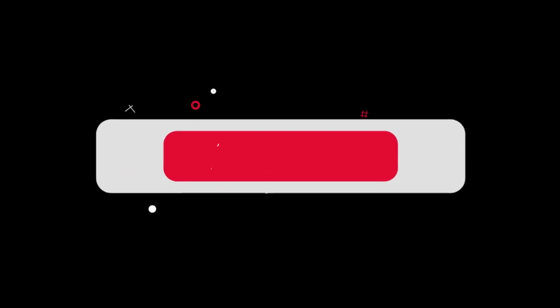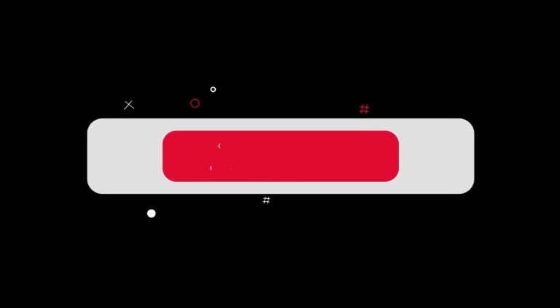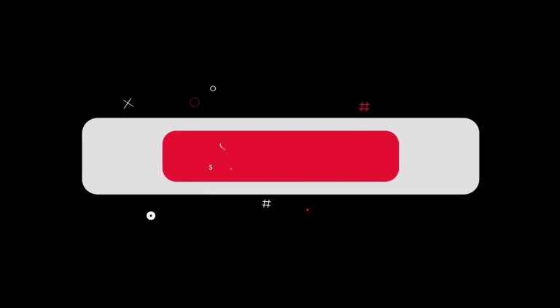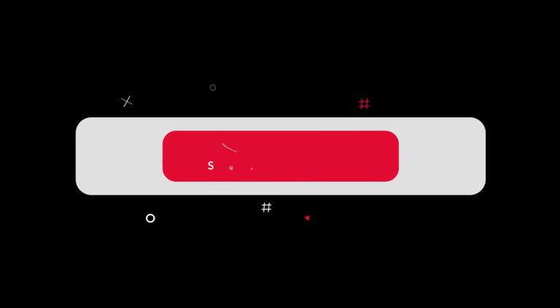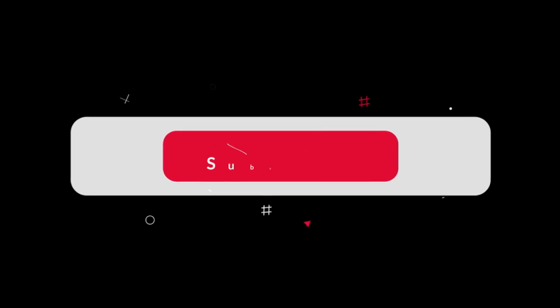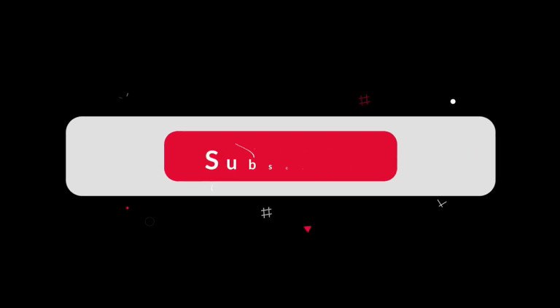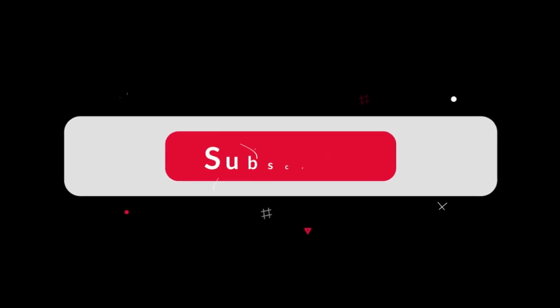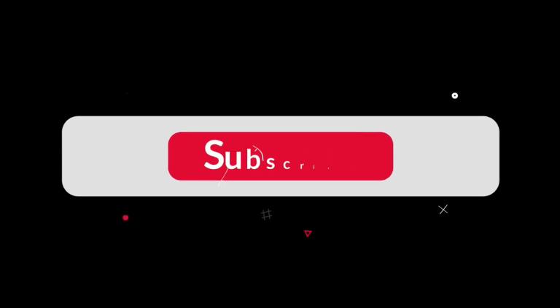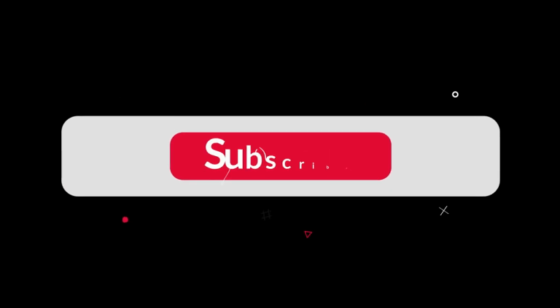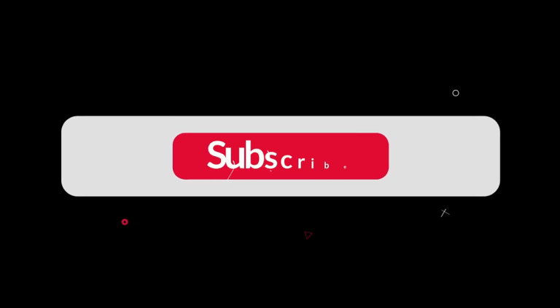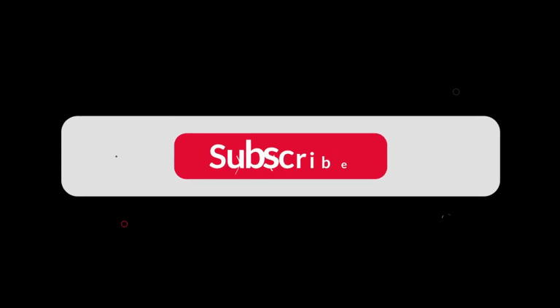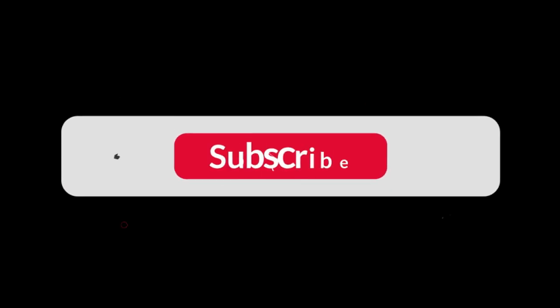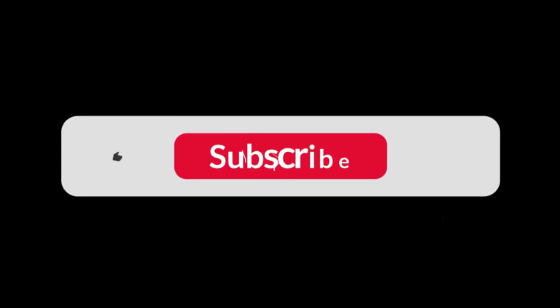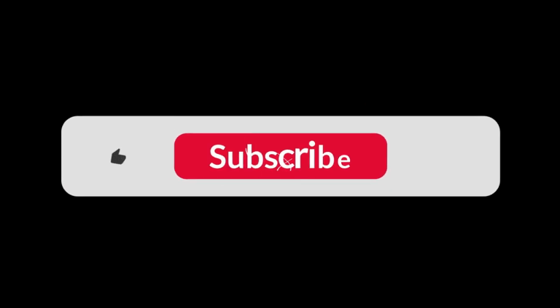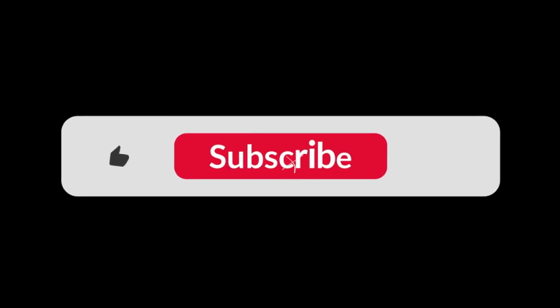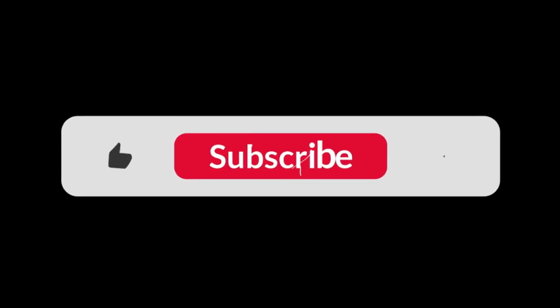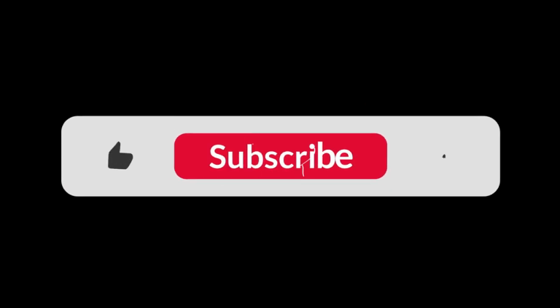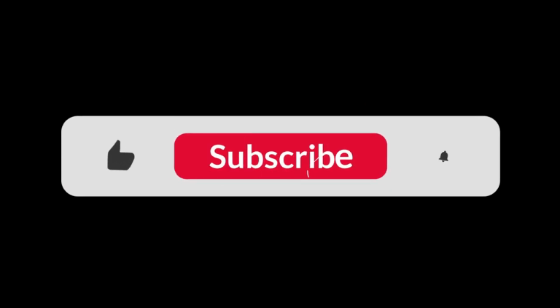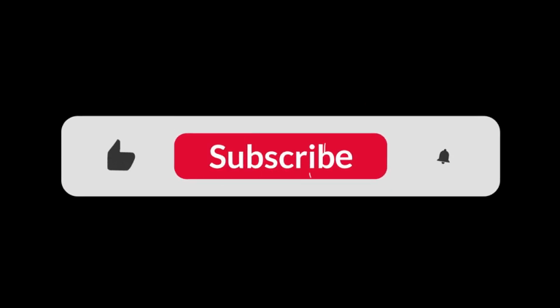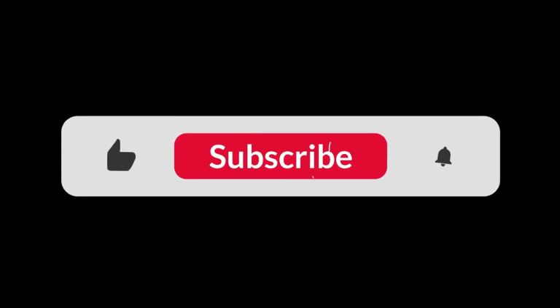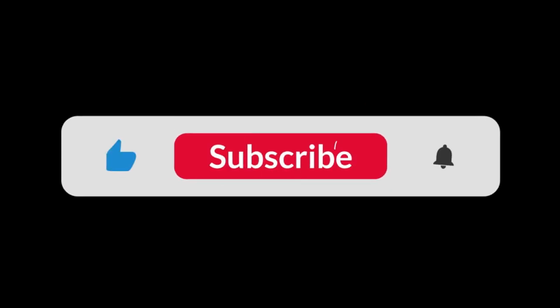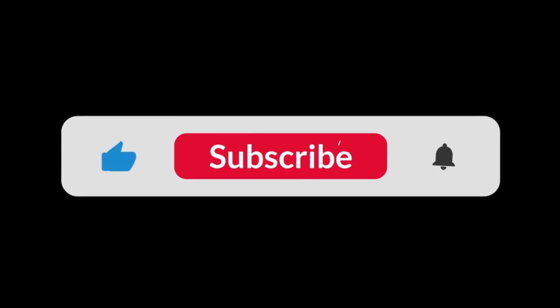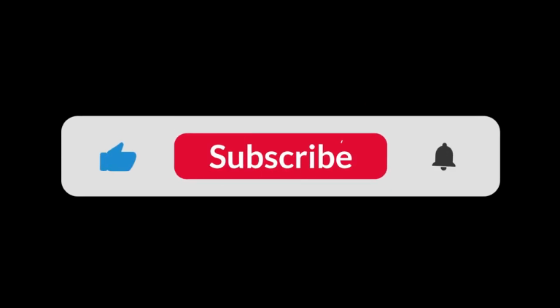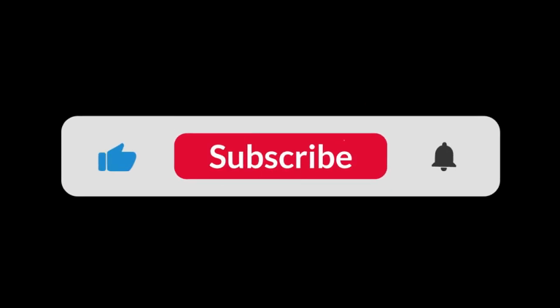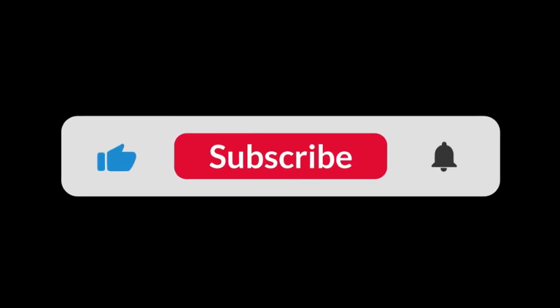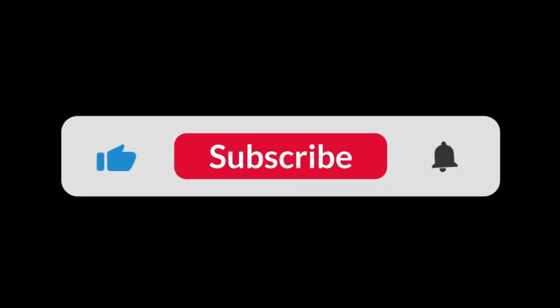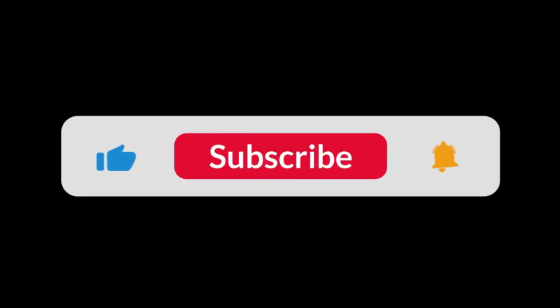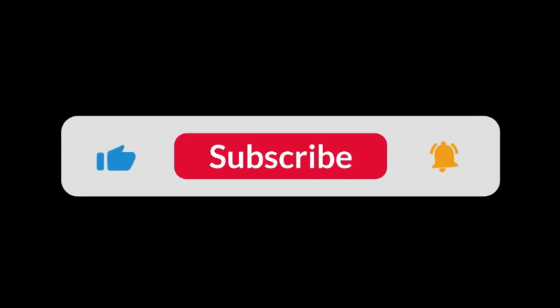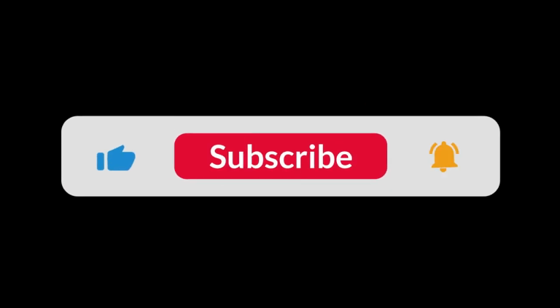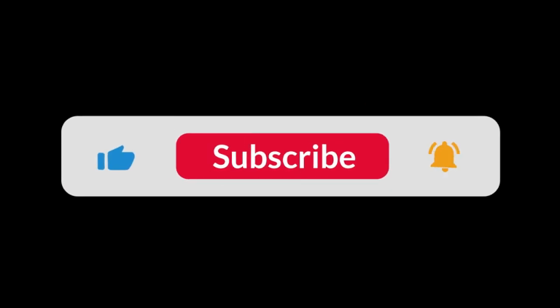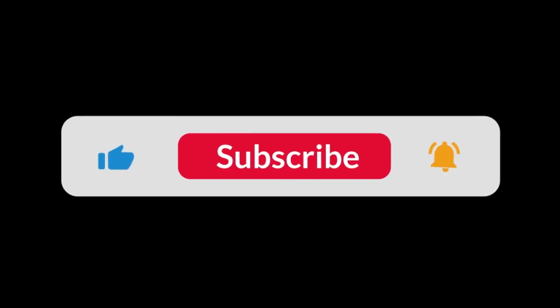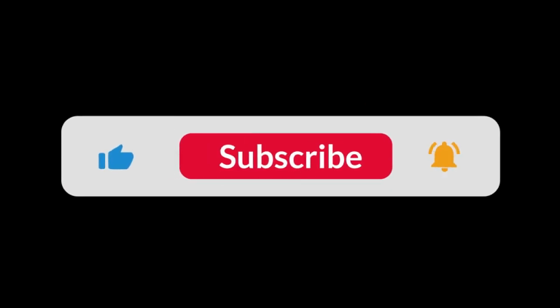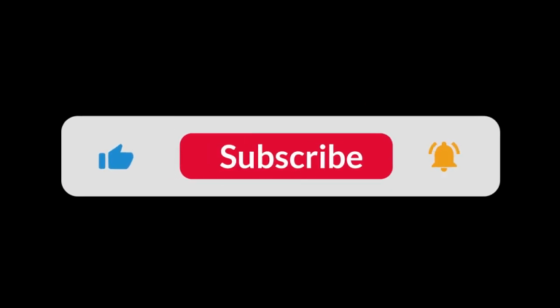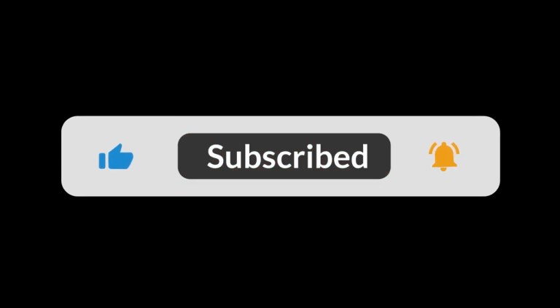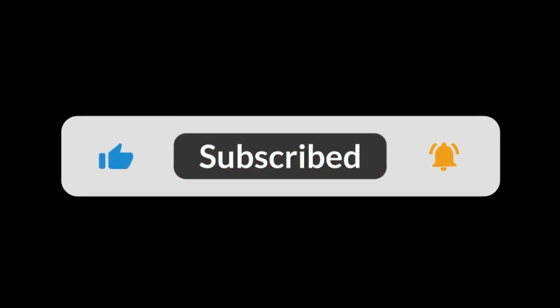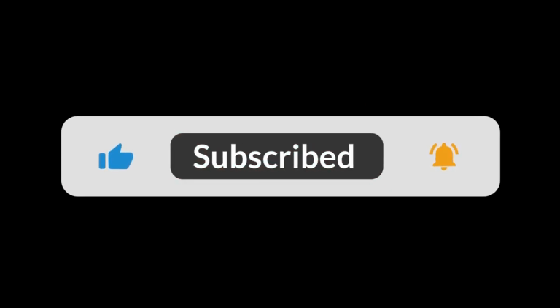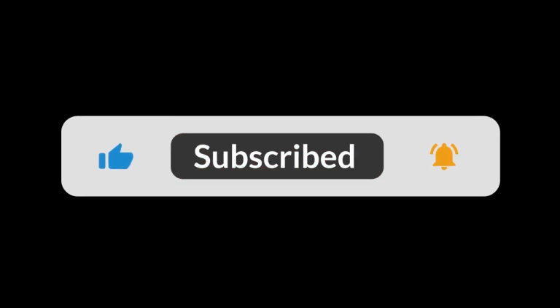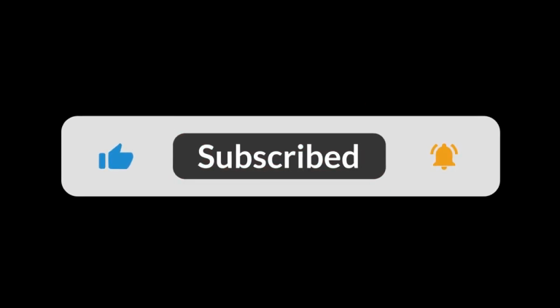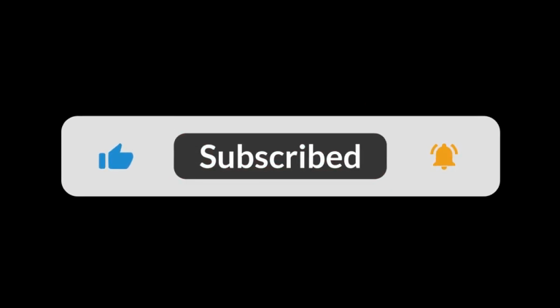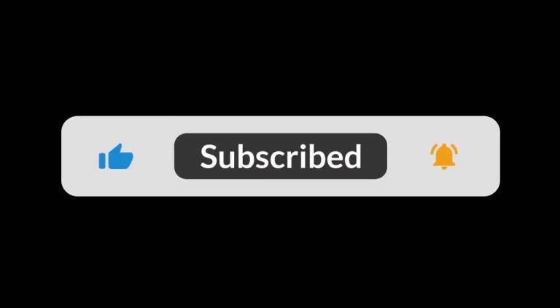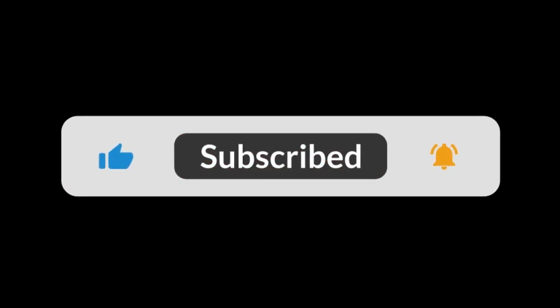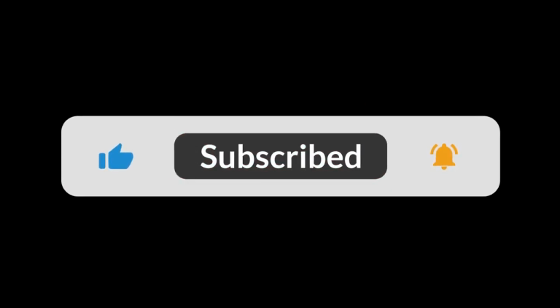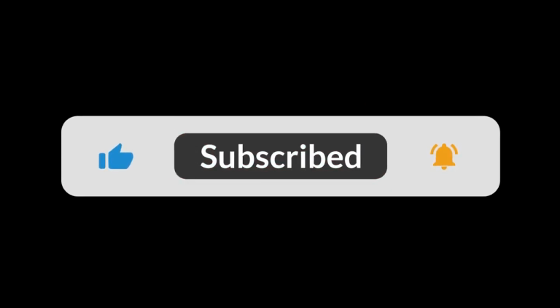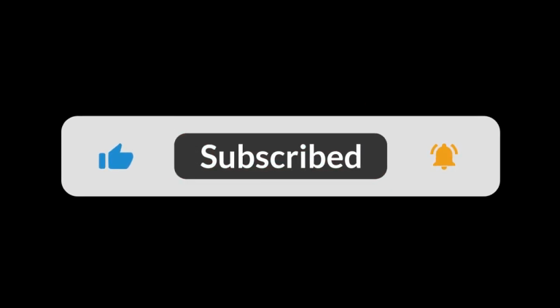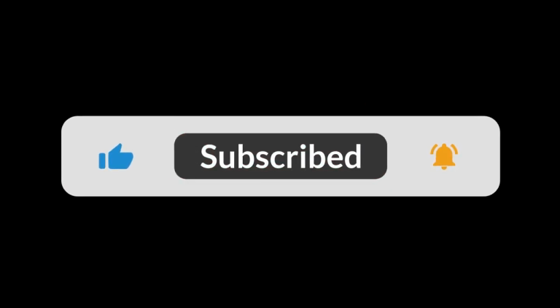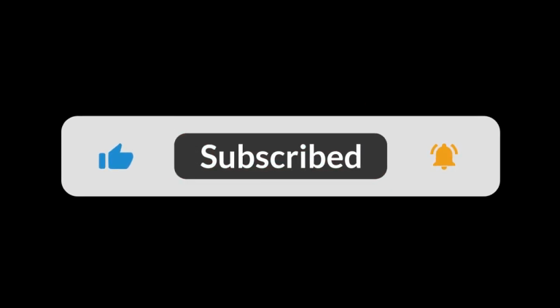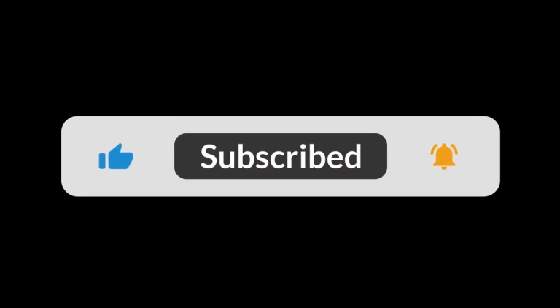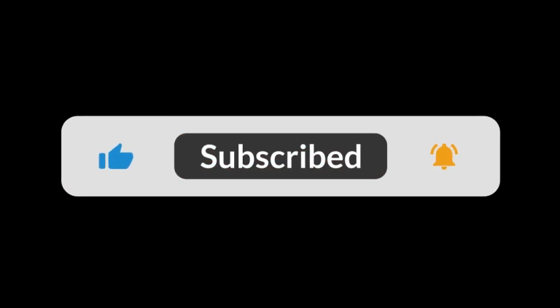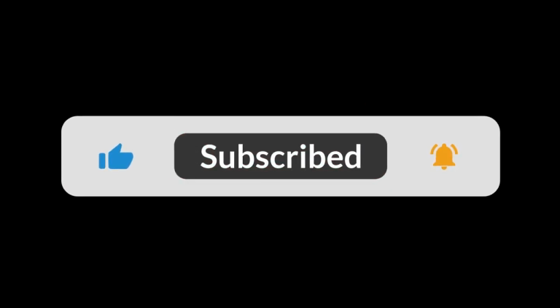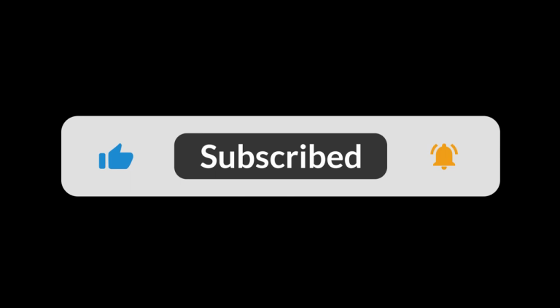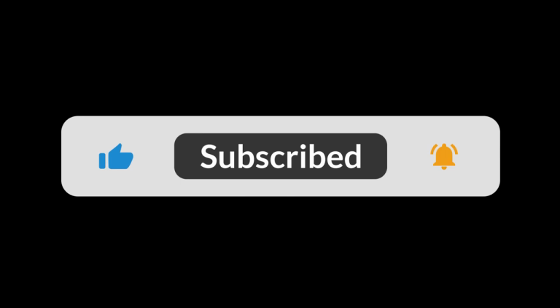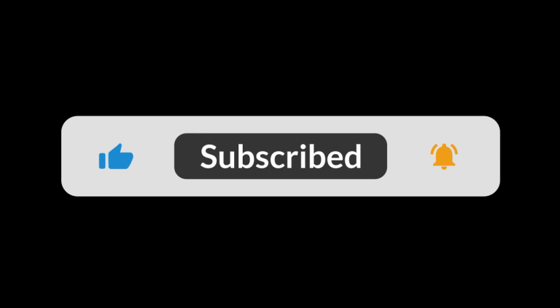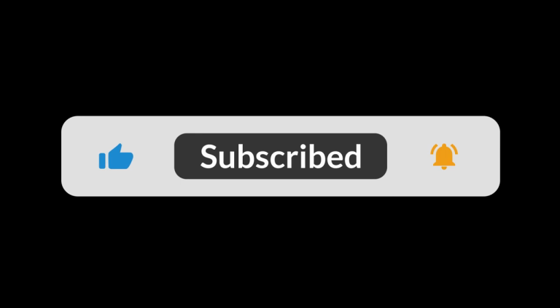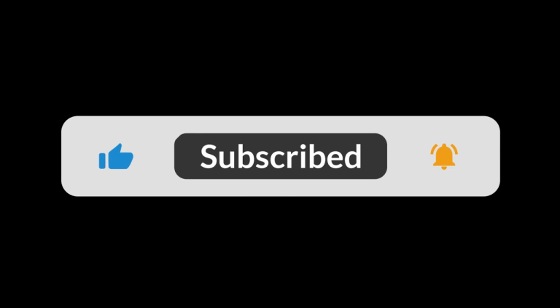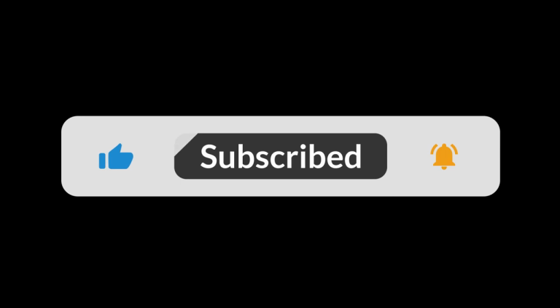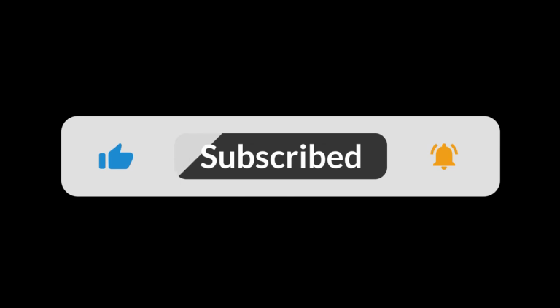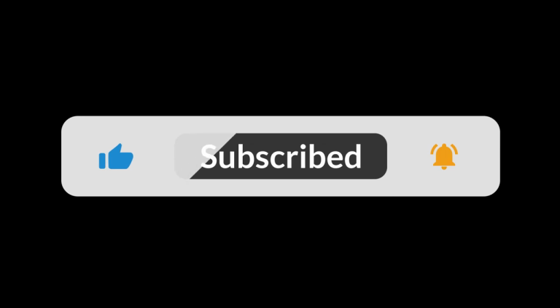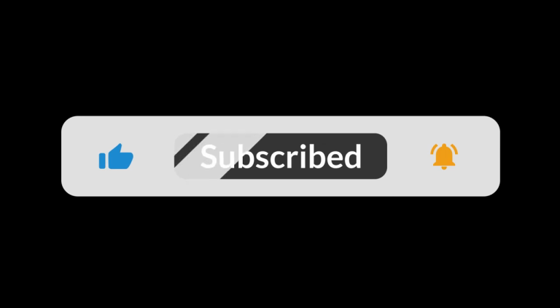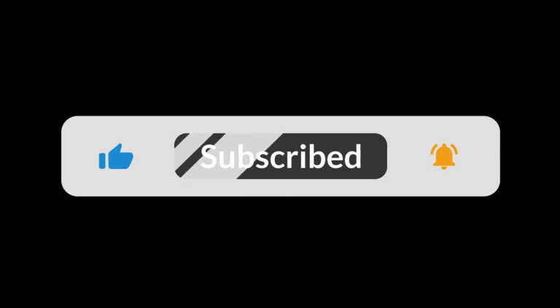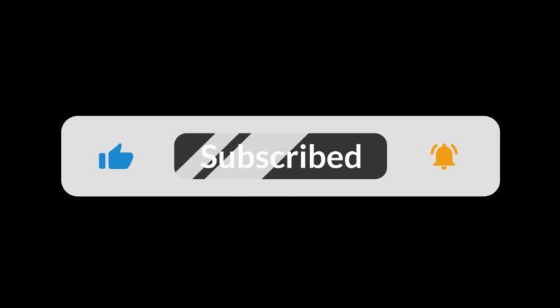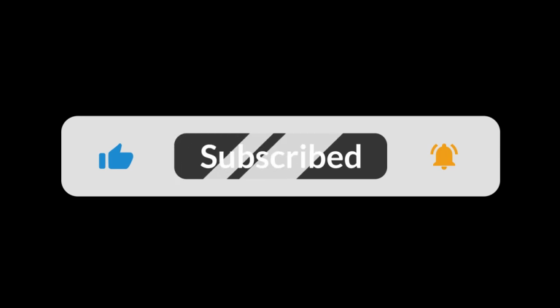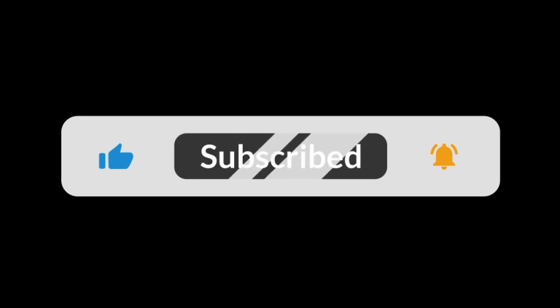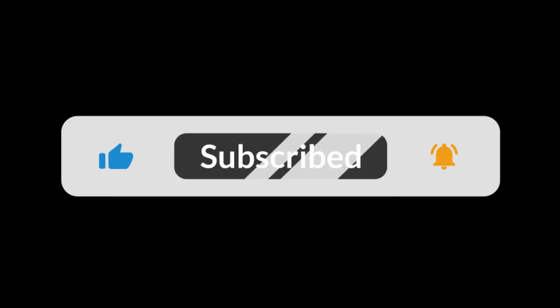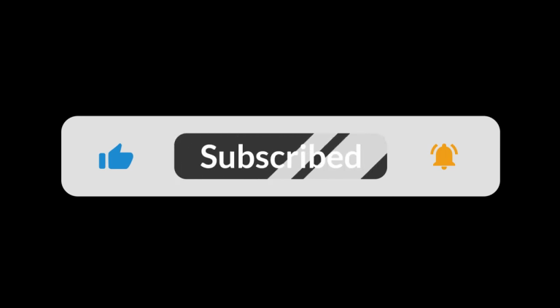If you enjoyed this, don't forget to hit the like button, subscribe for more content, and leave a comment down below.